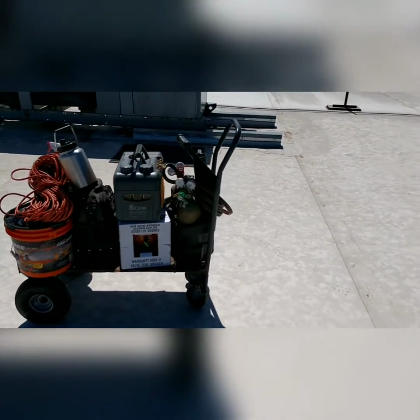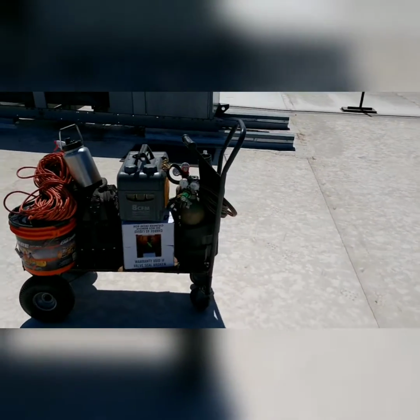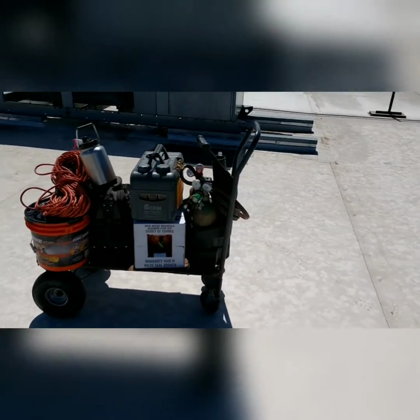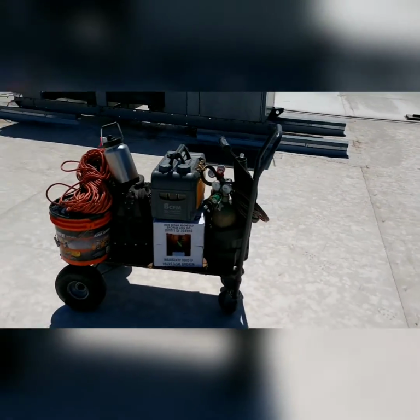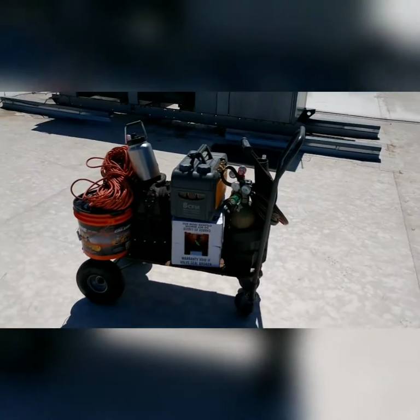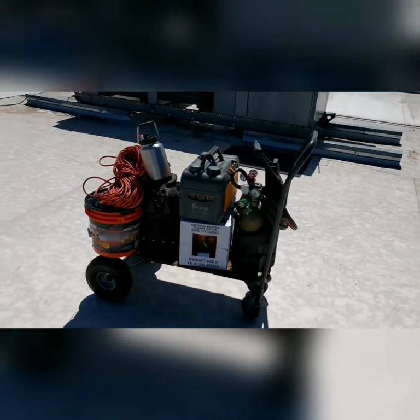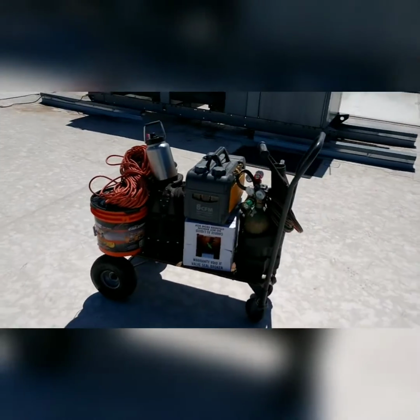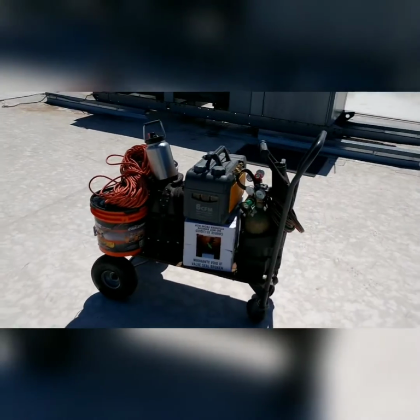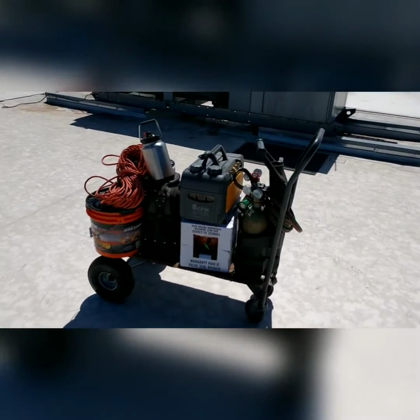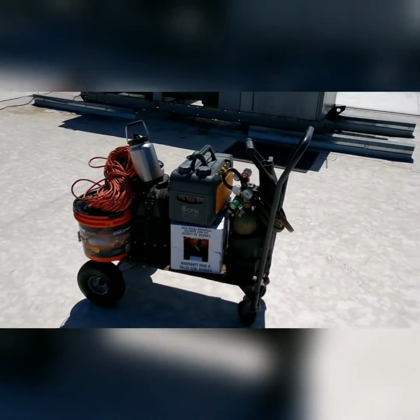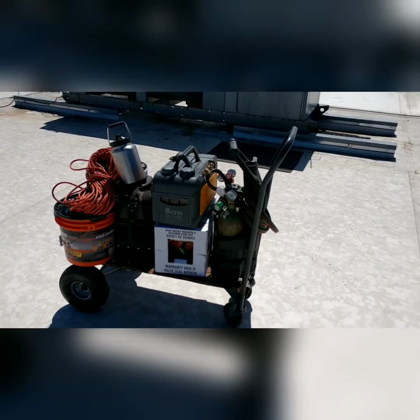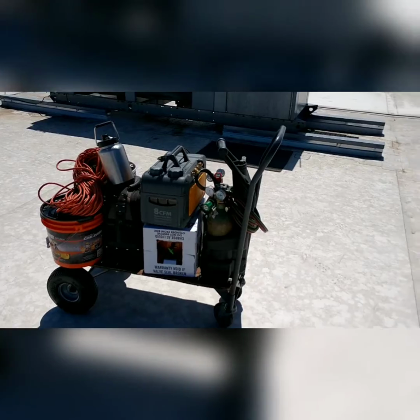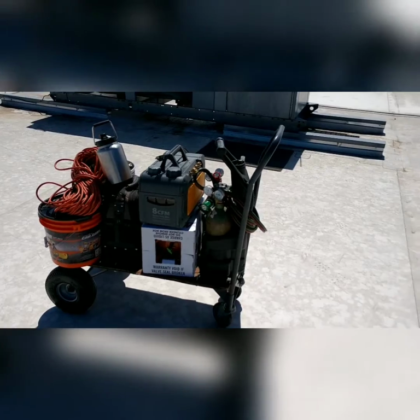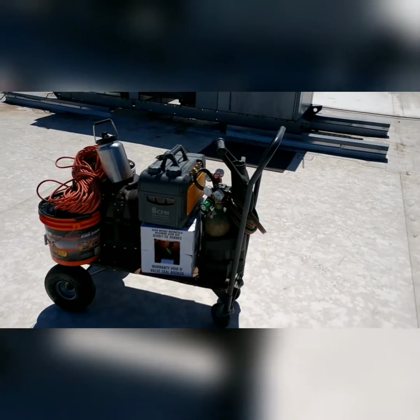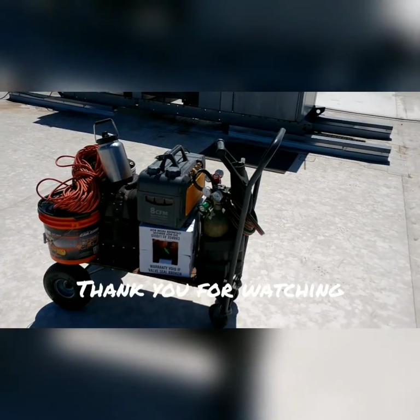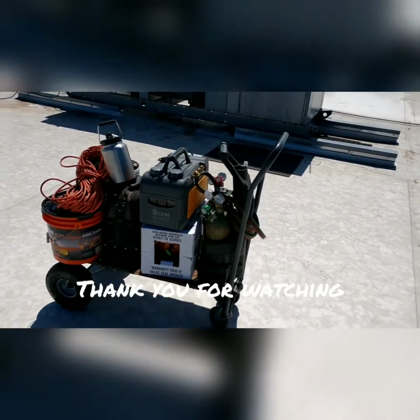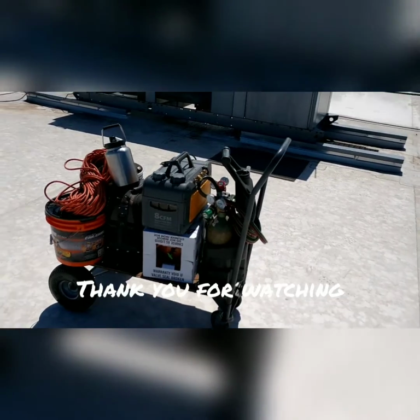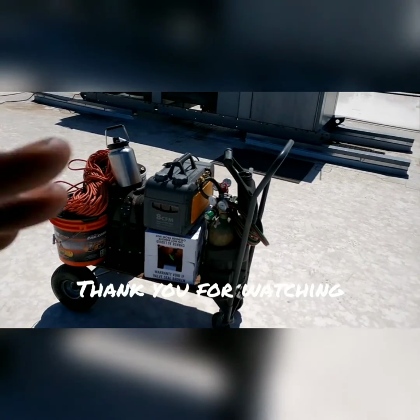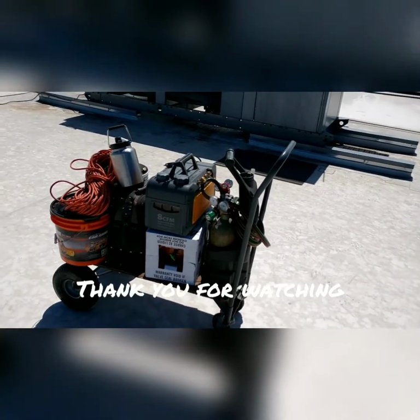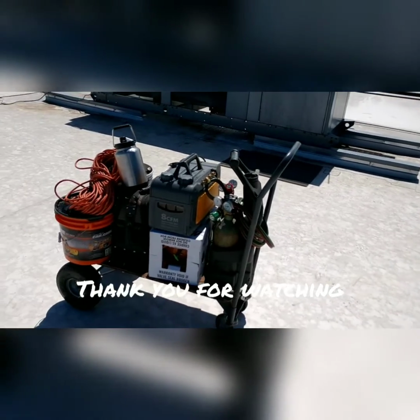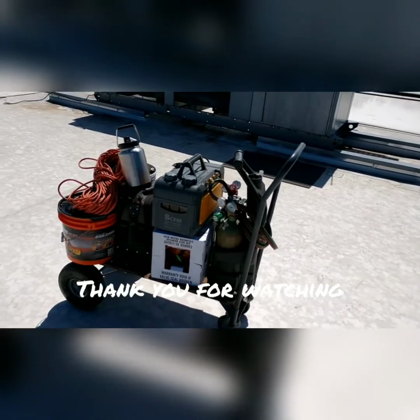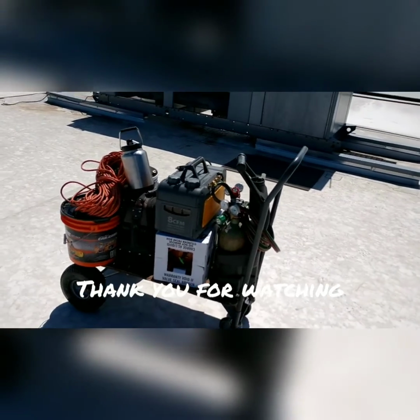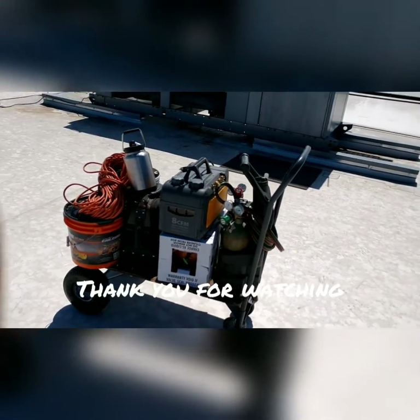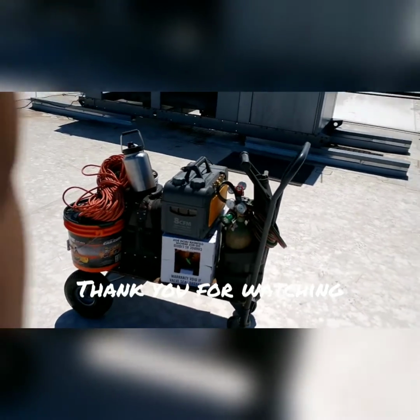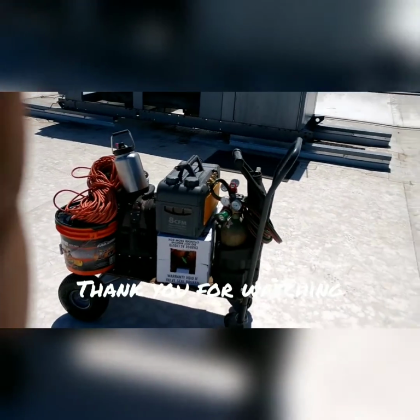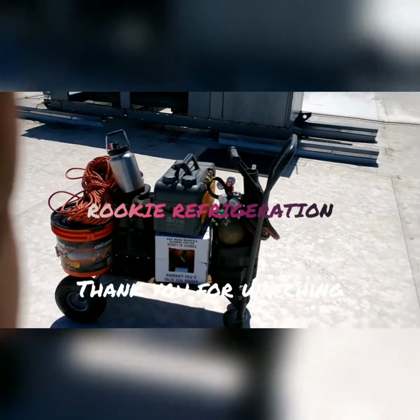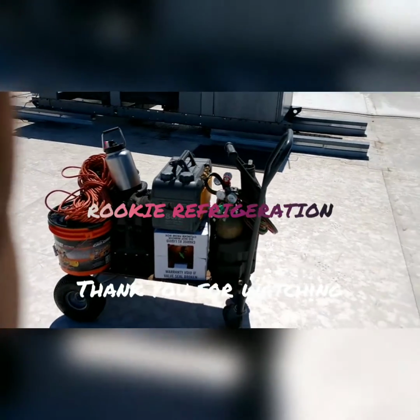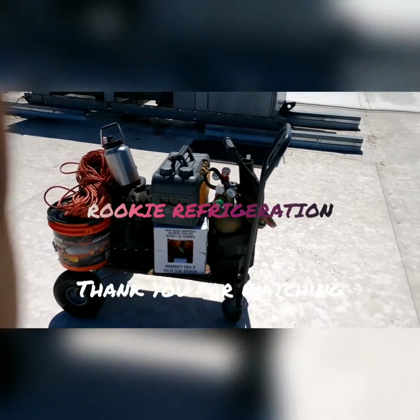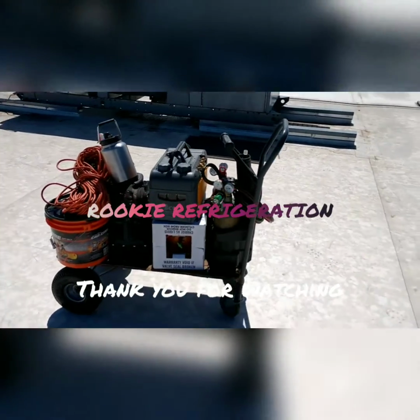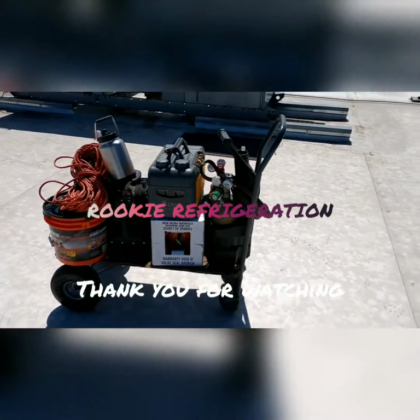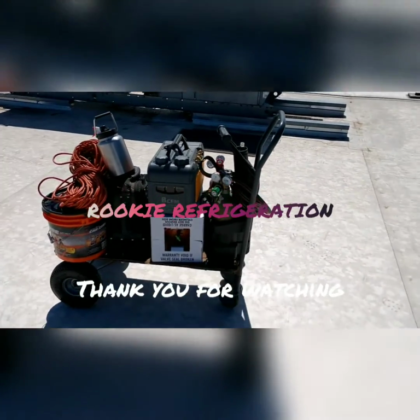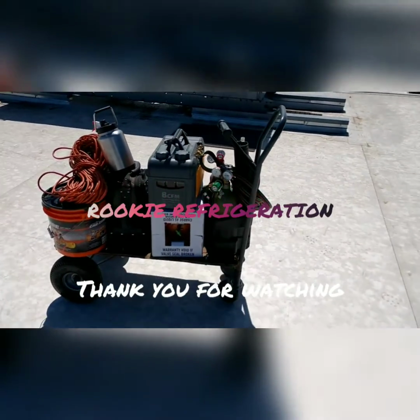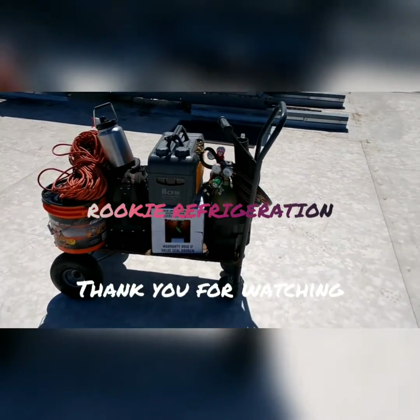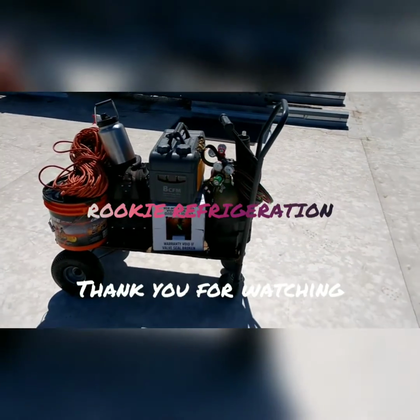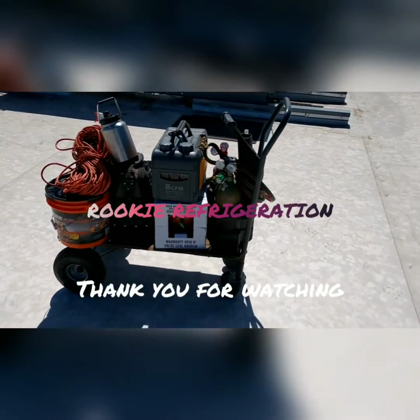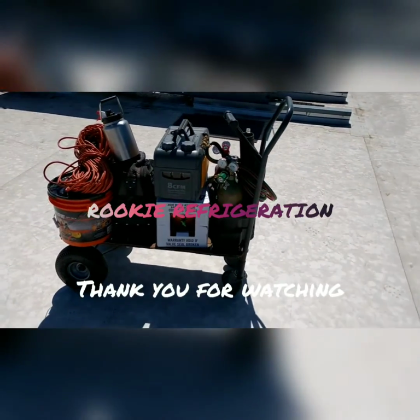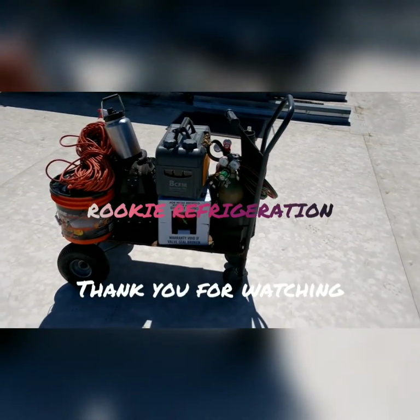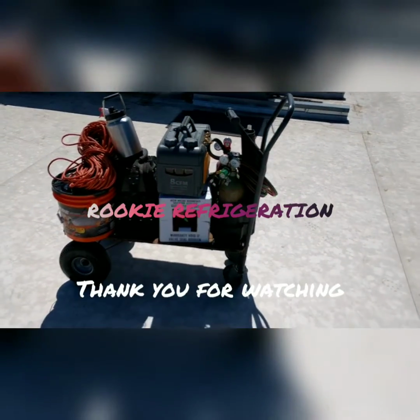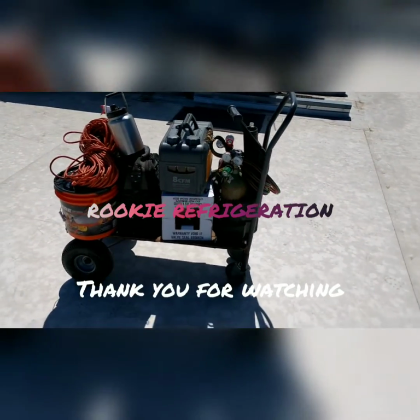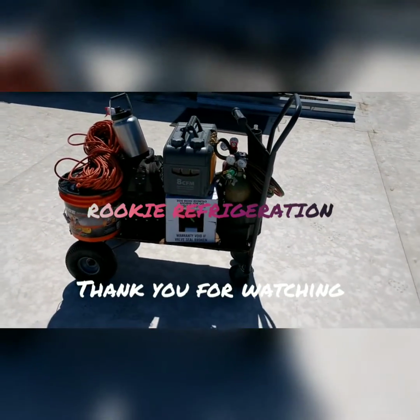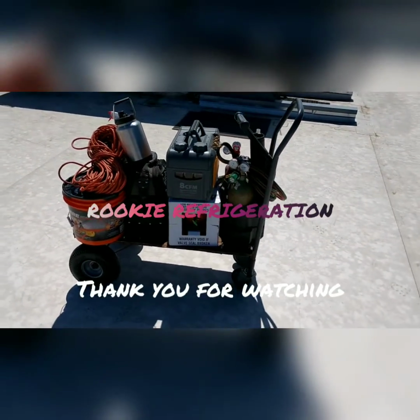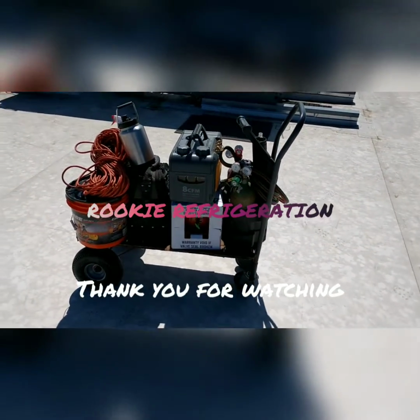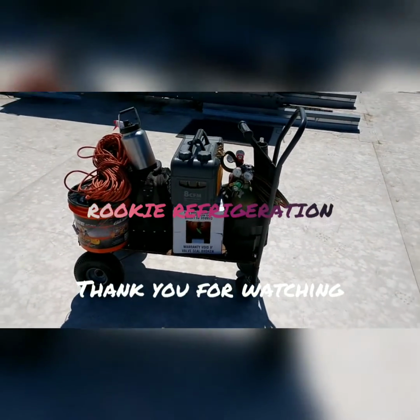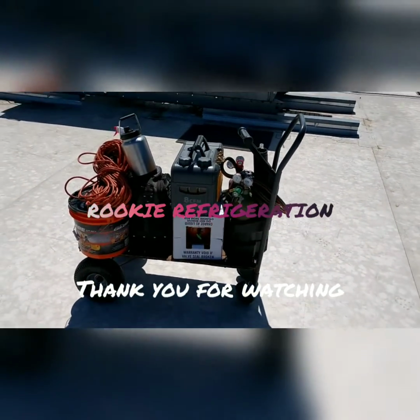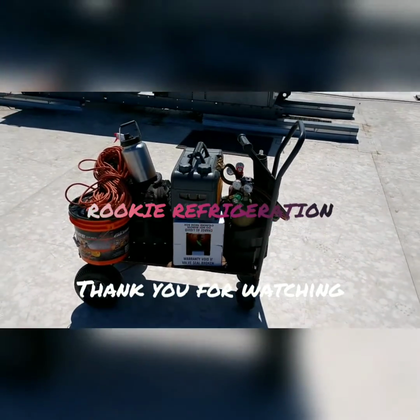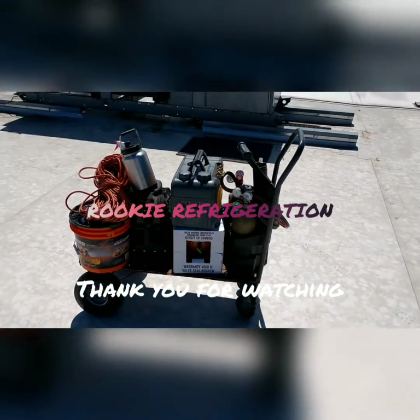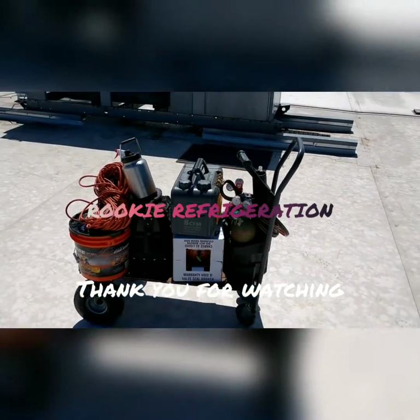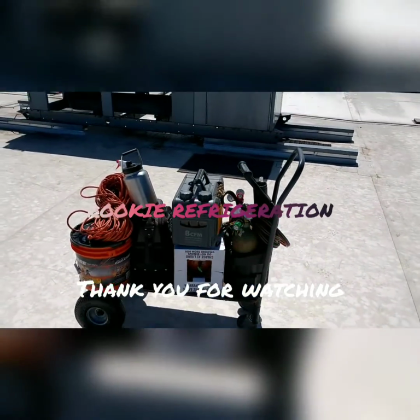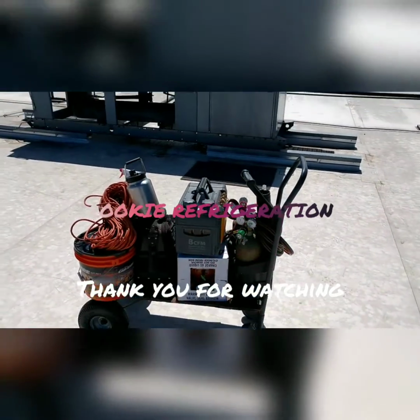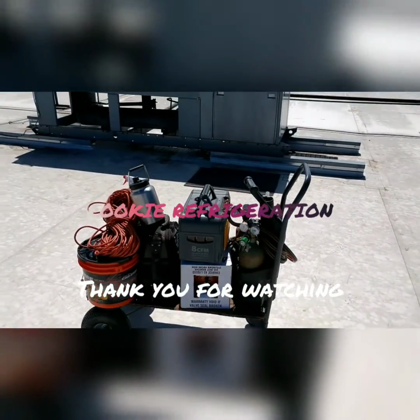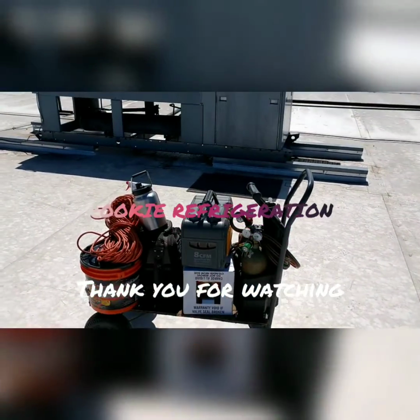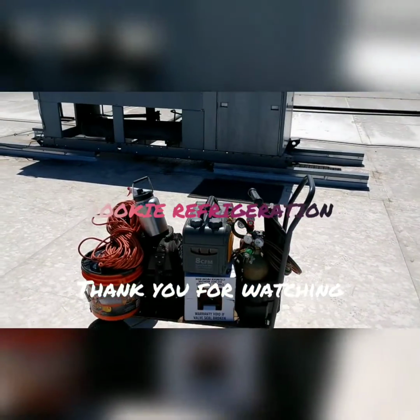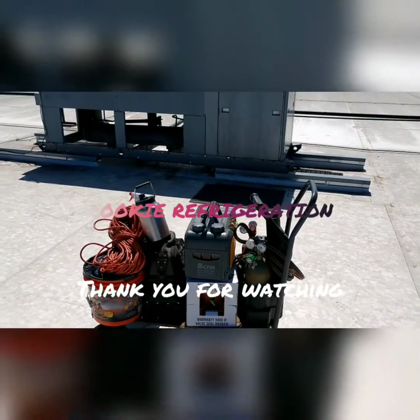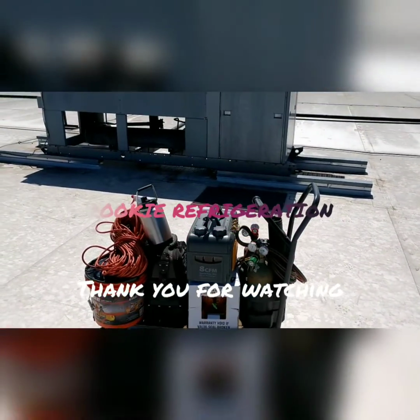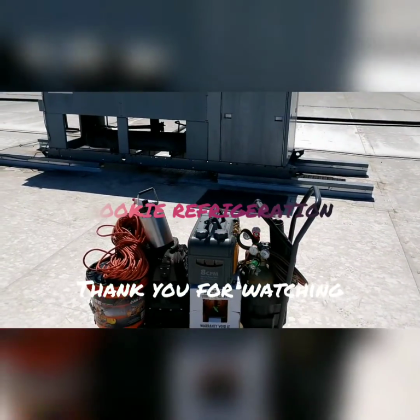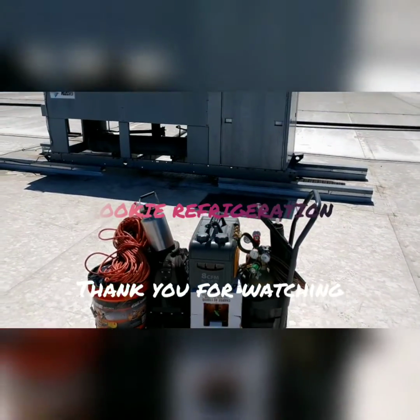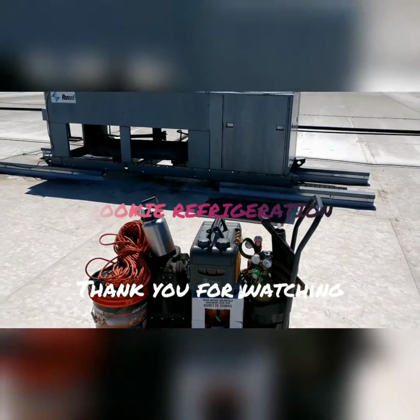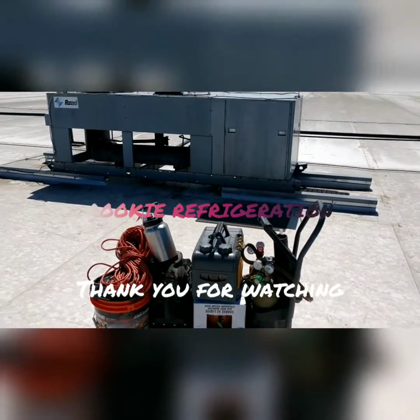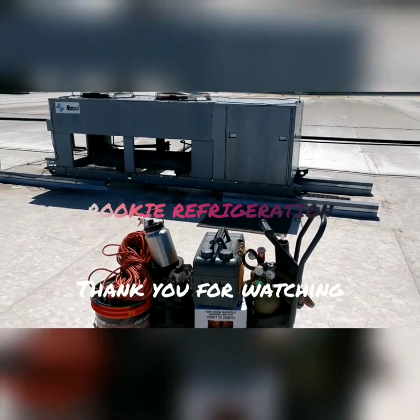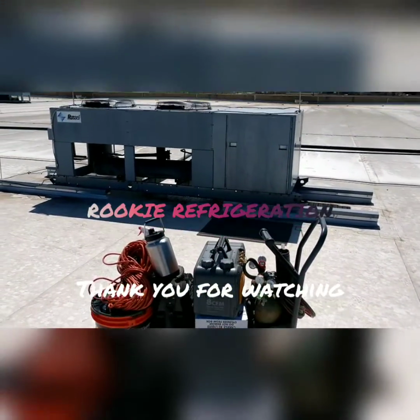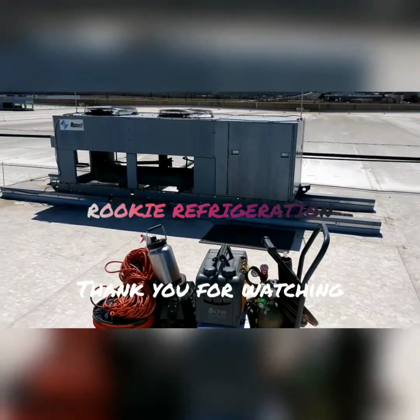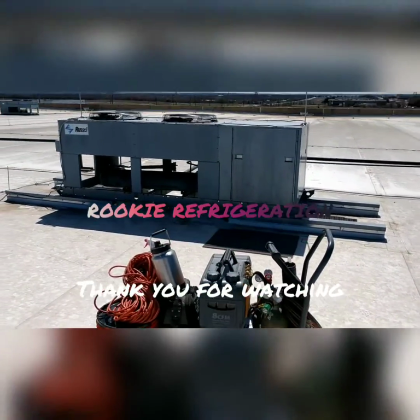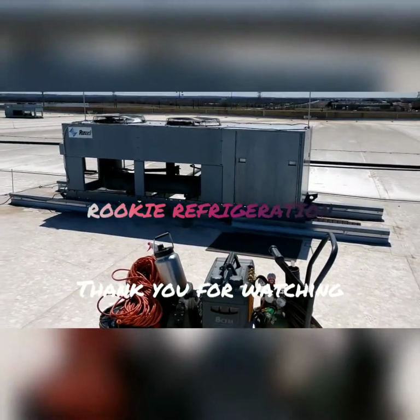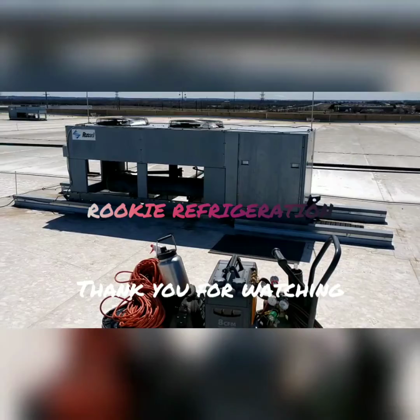Can't get off this roof fast enough. Y'all have yourselves a good one — thank you for watching, see you on the next one.